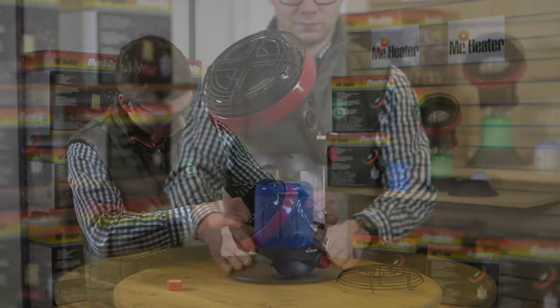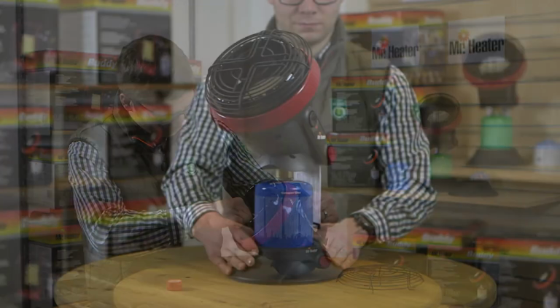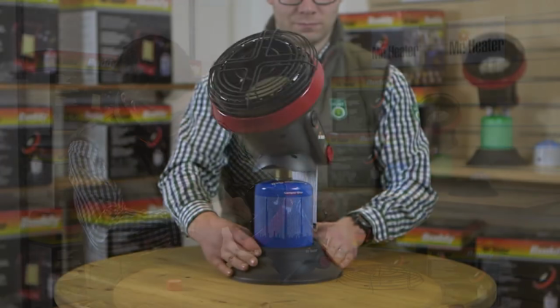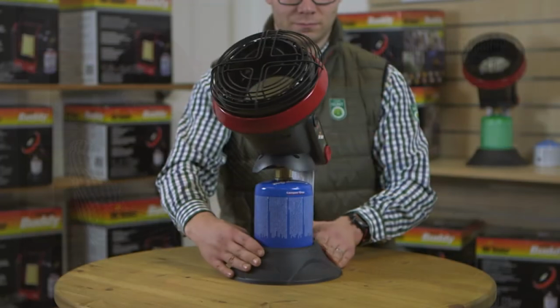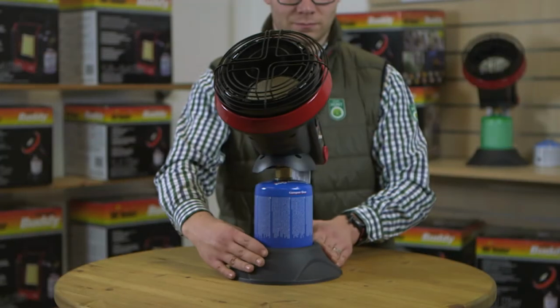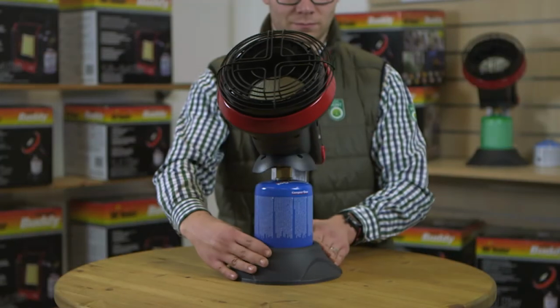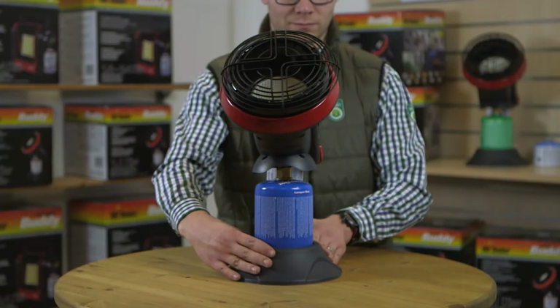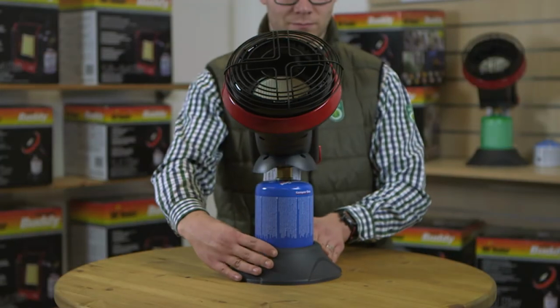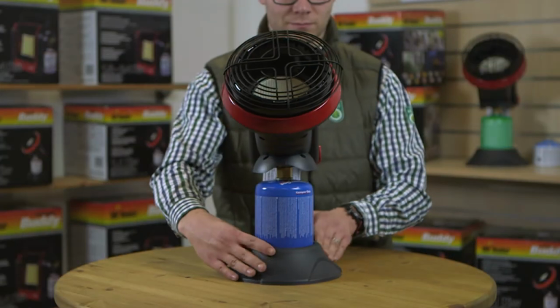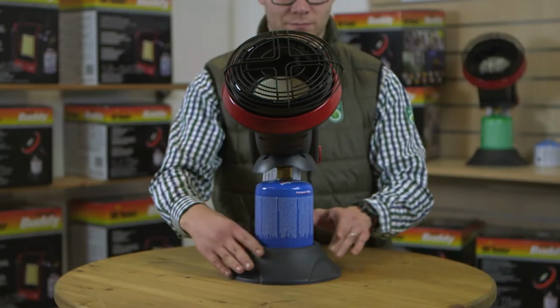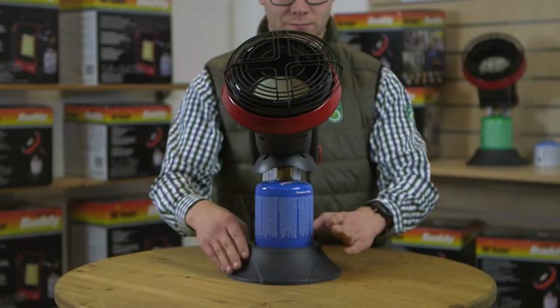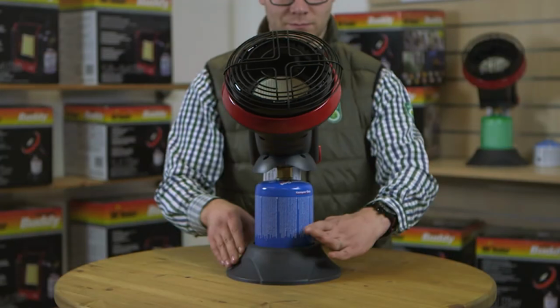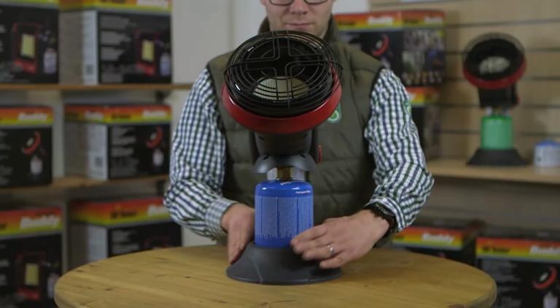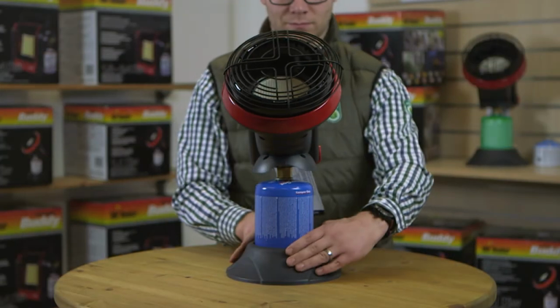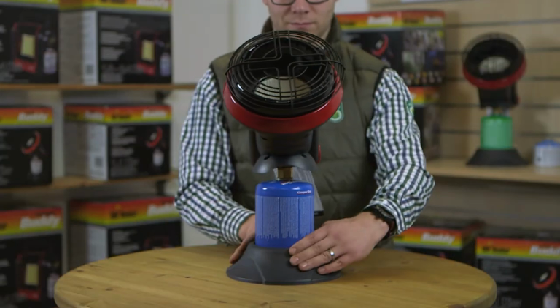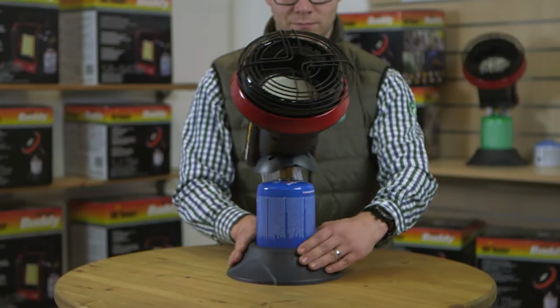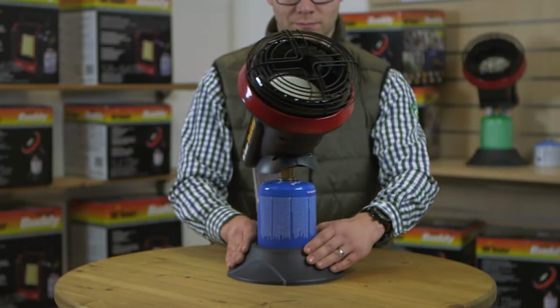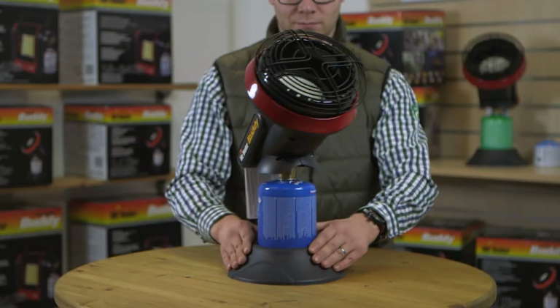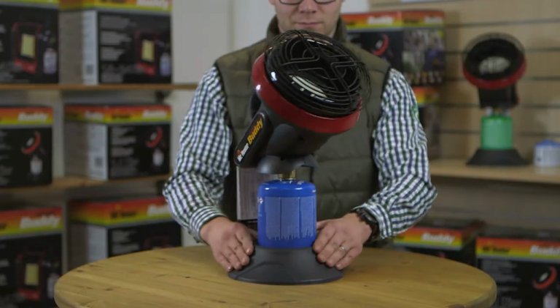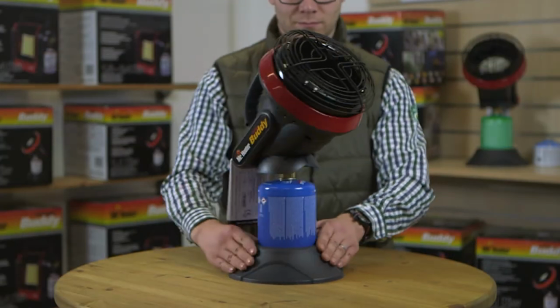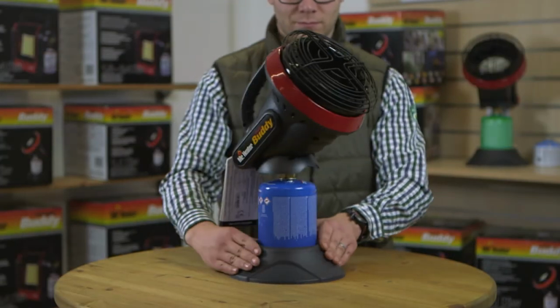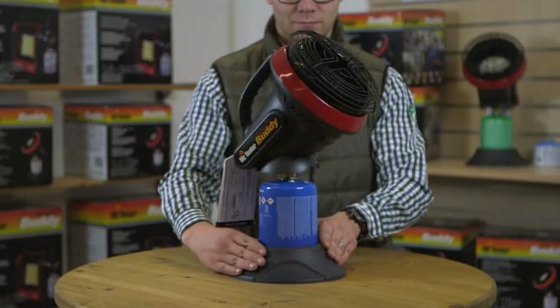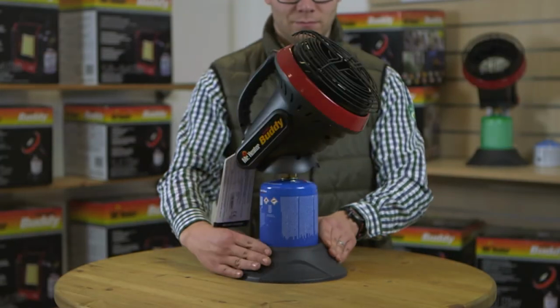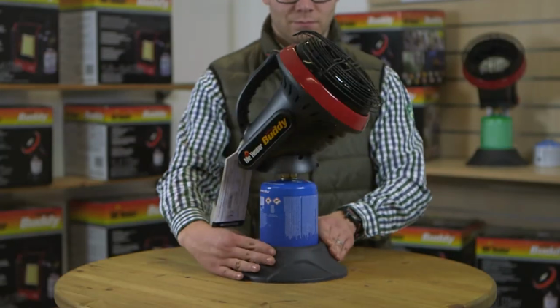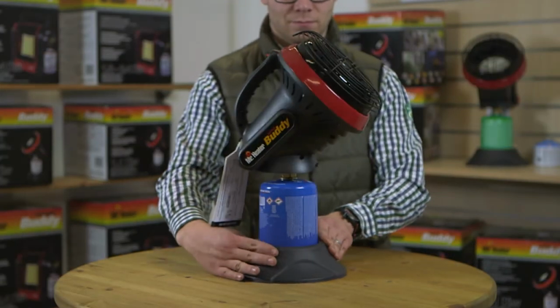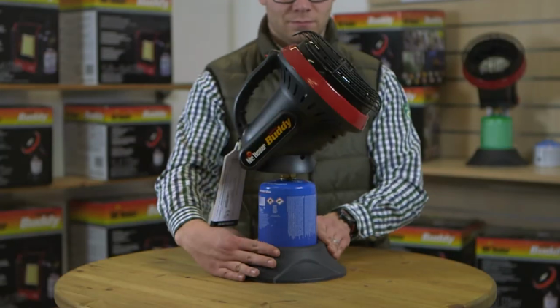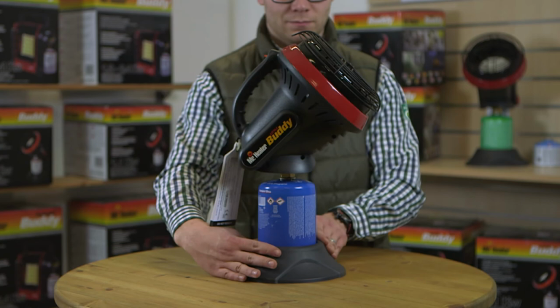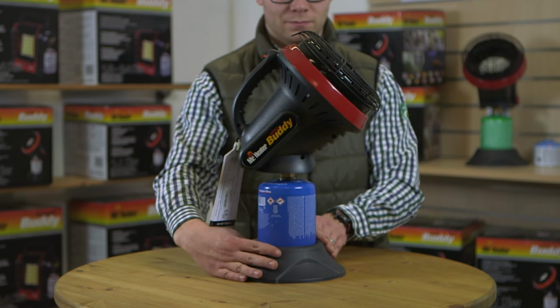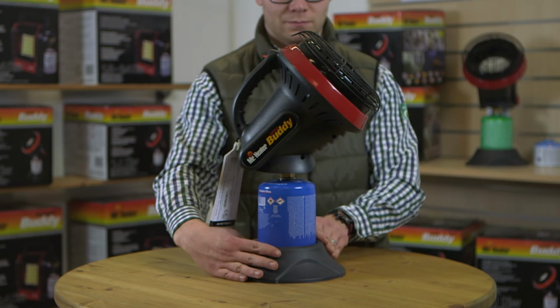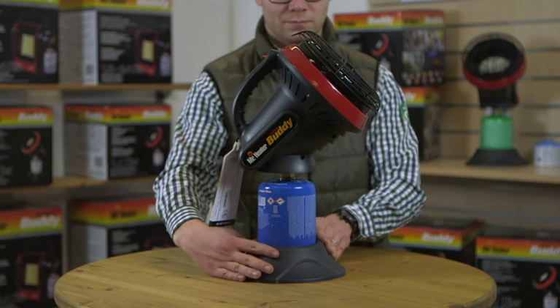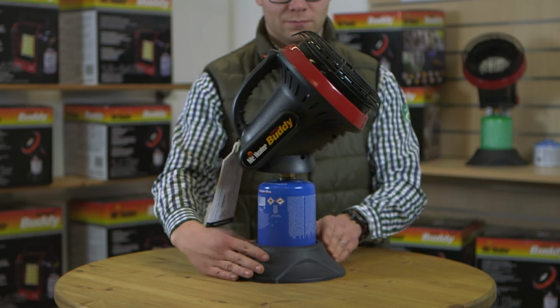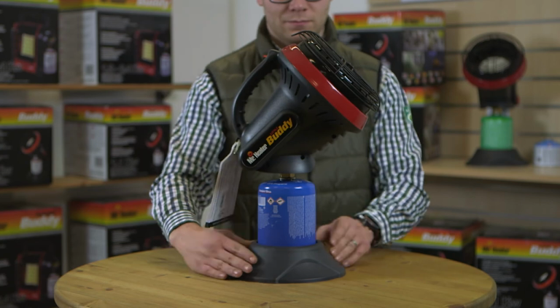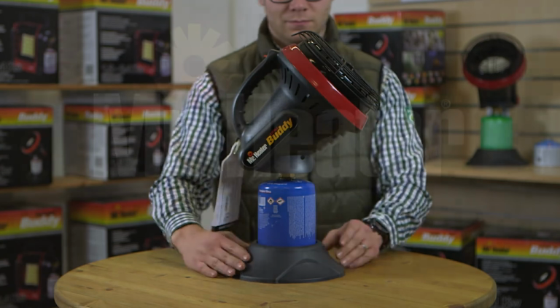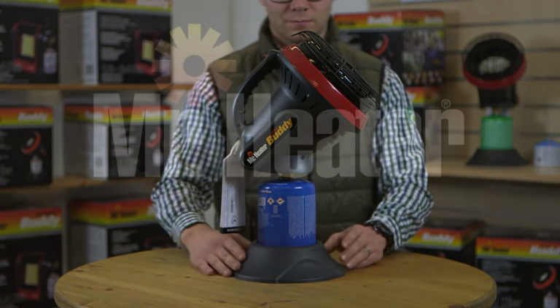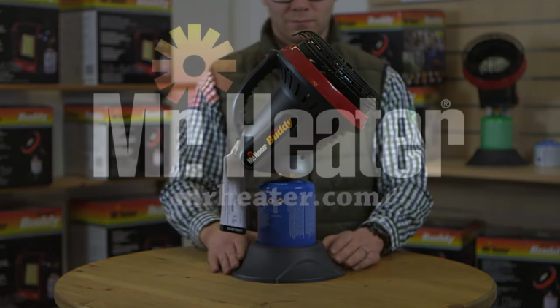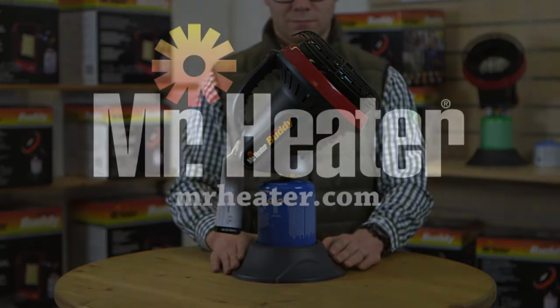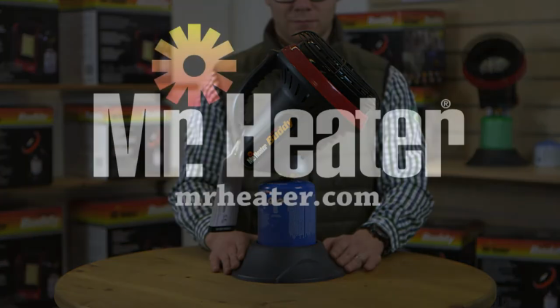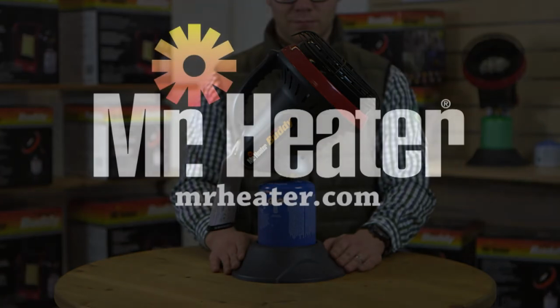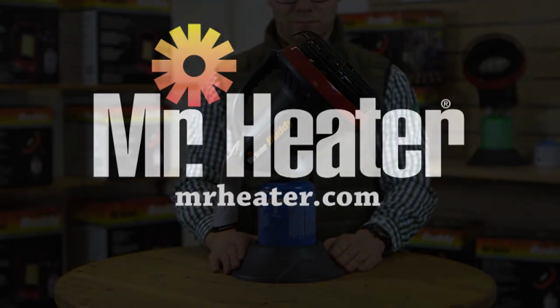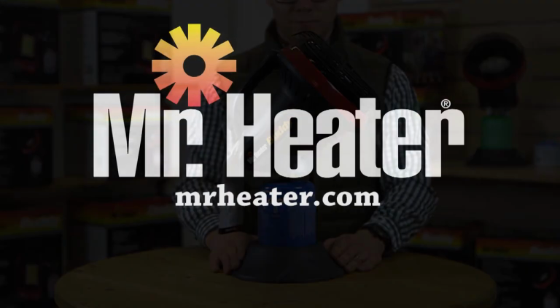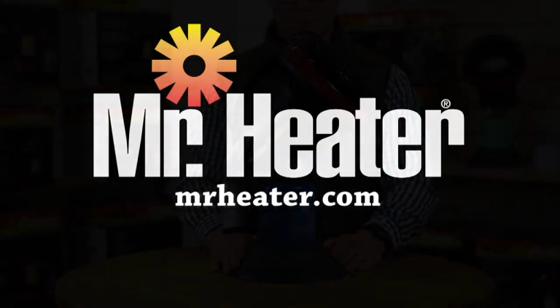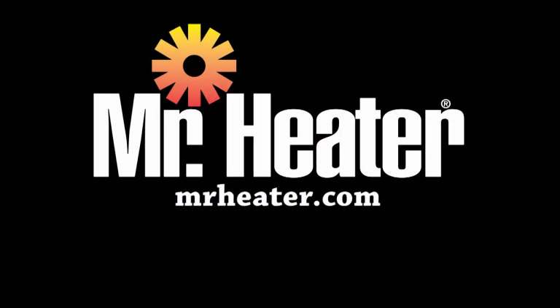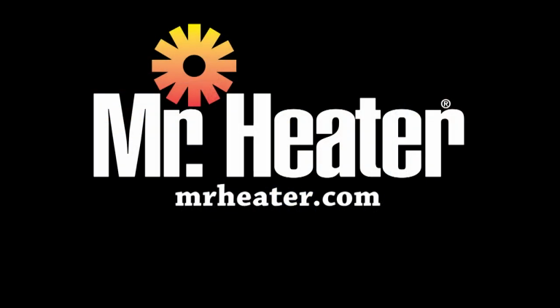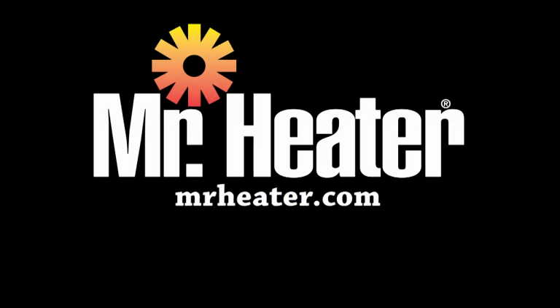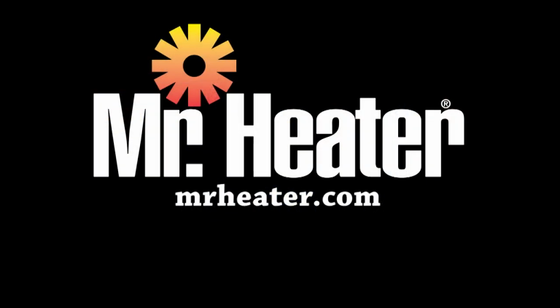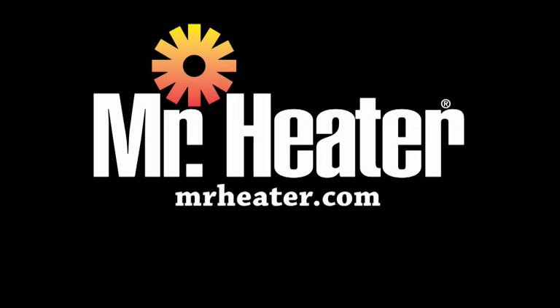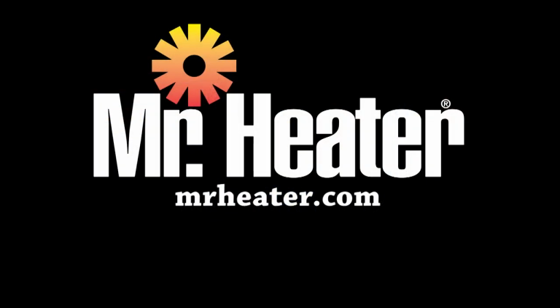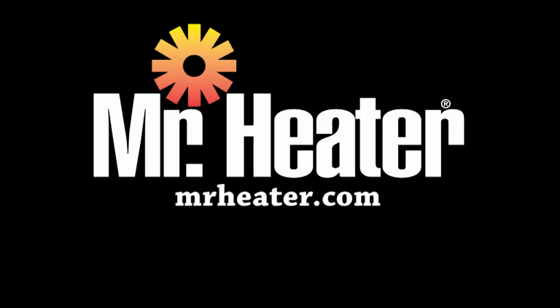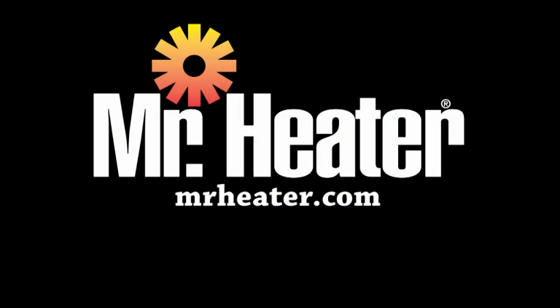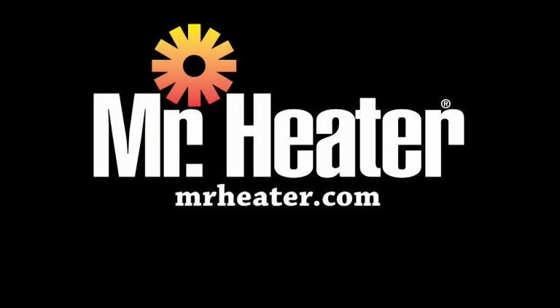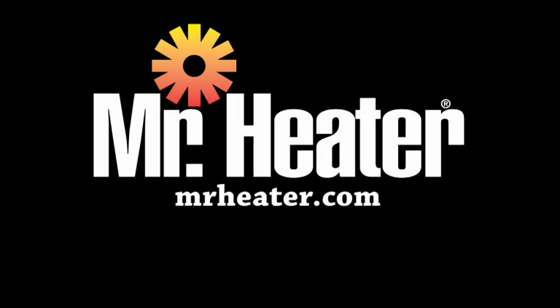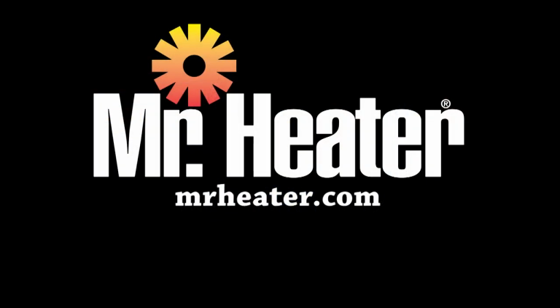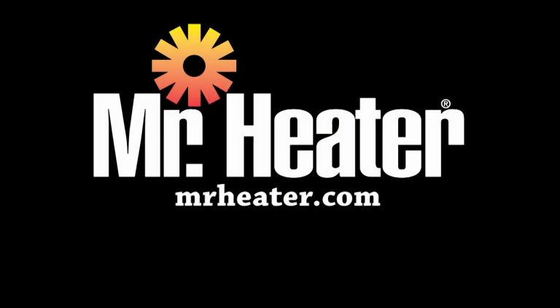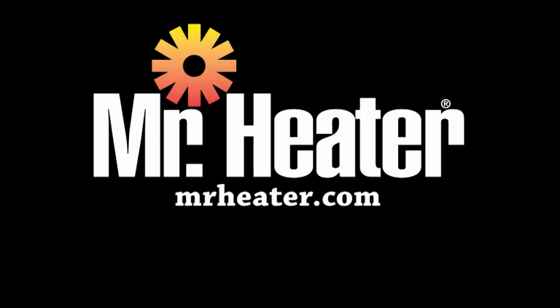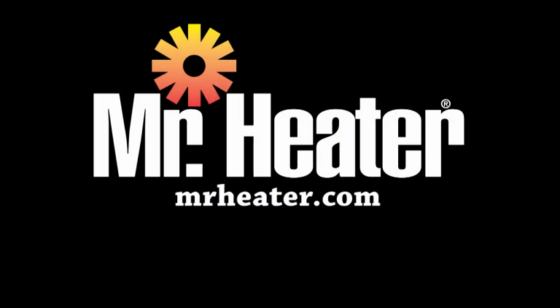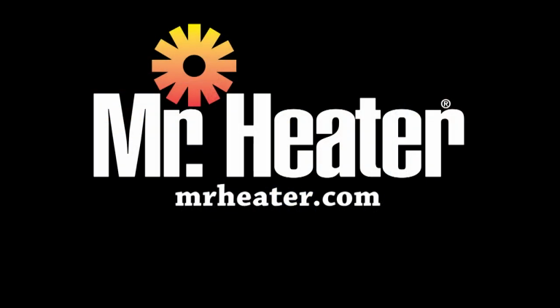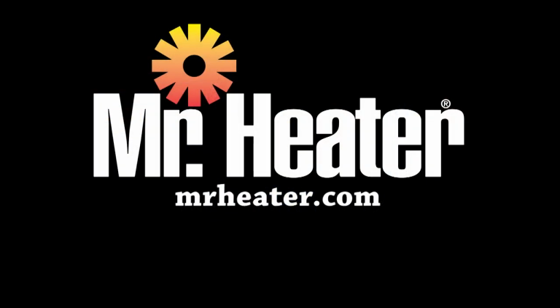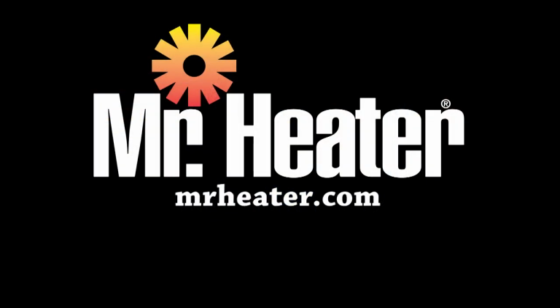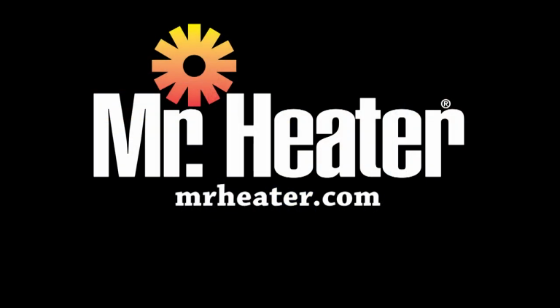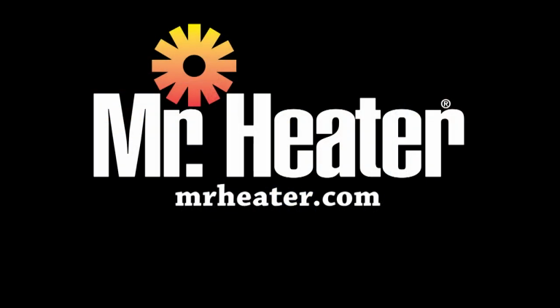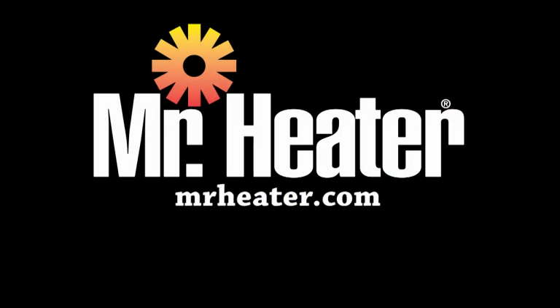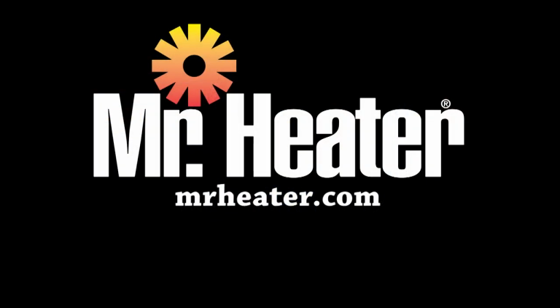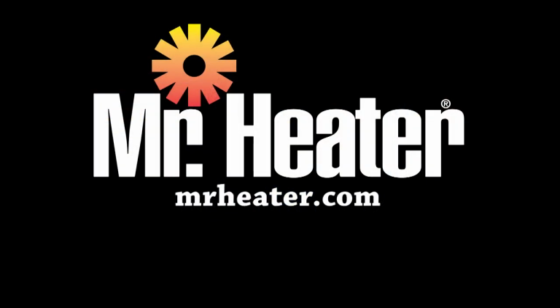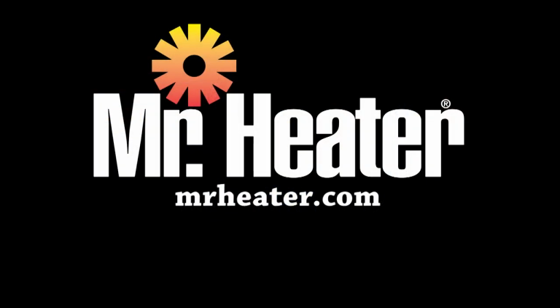Now you are once again ready to enjoy your heater. Please visit mrheater.com for more product information.